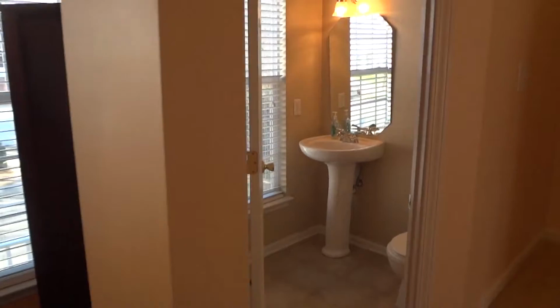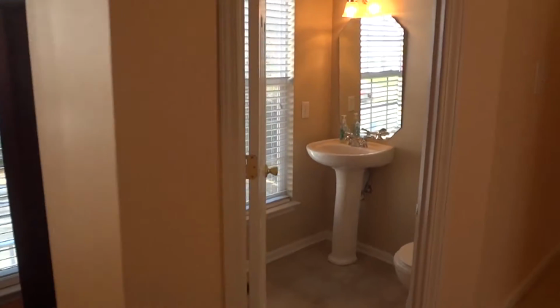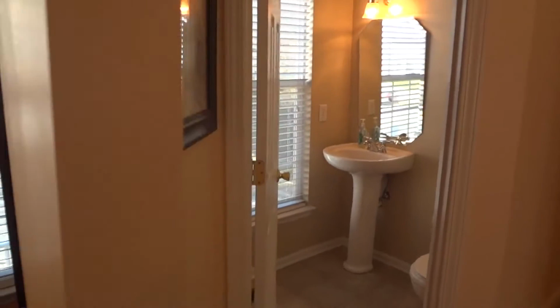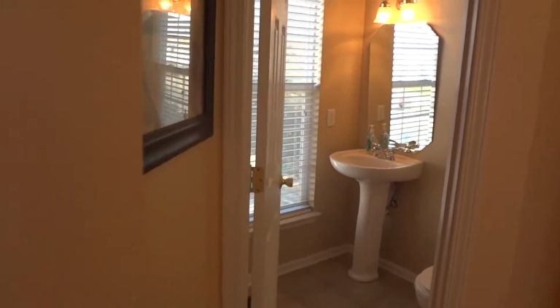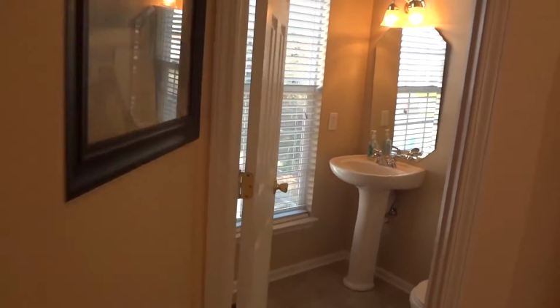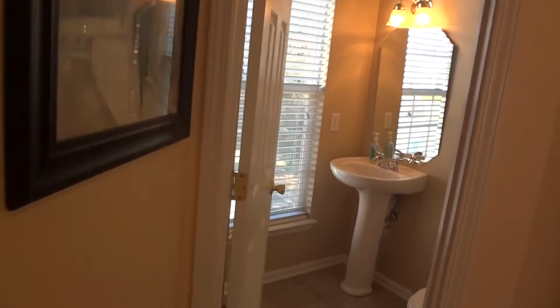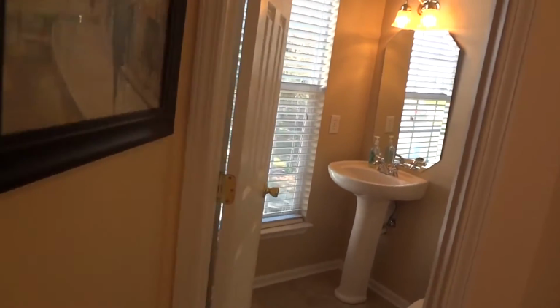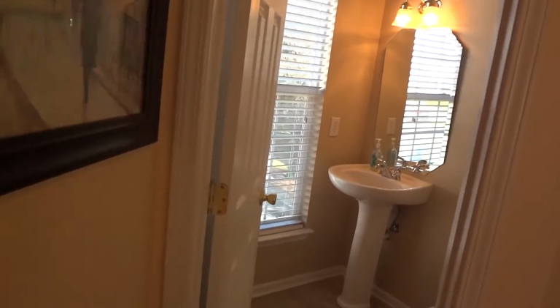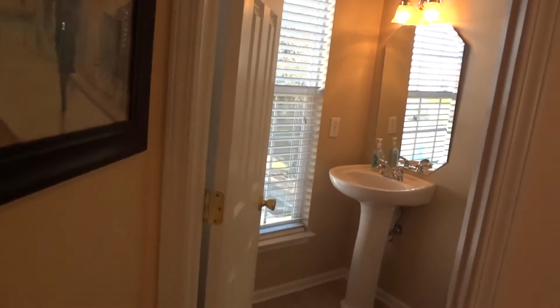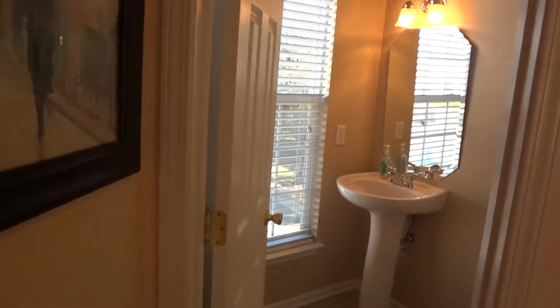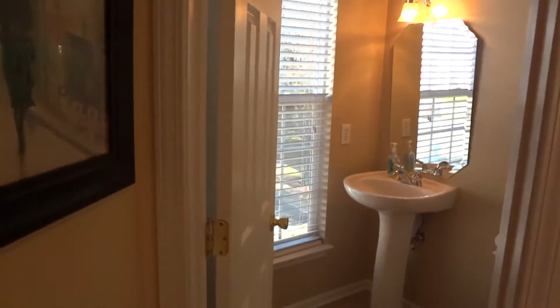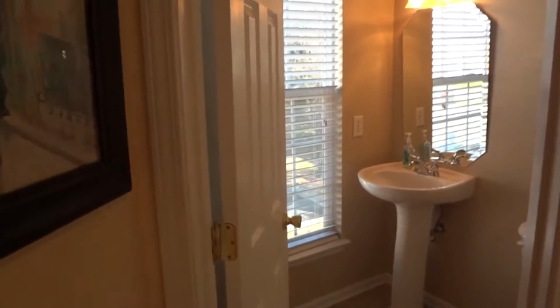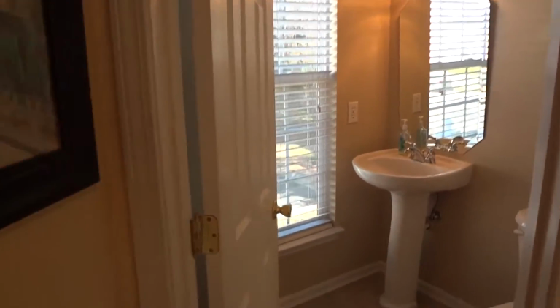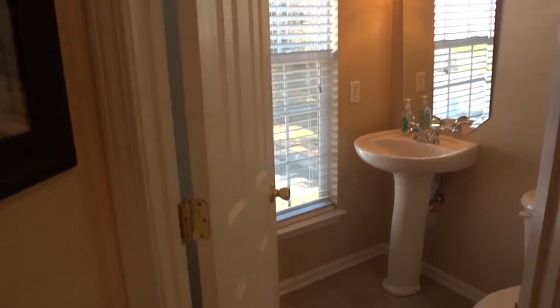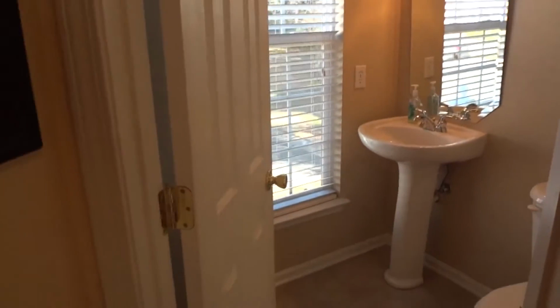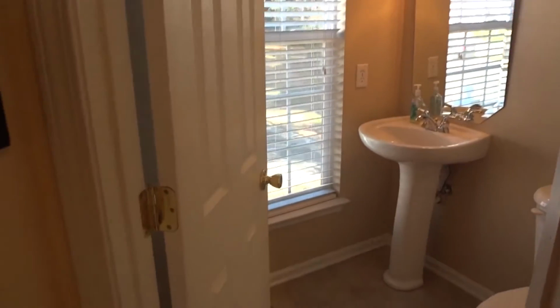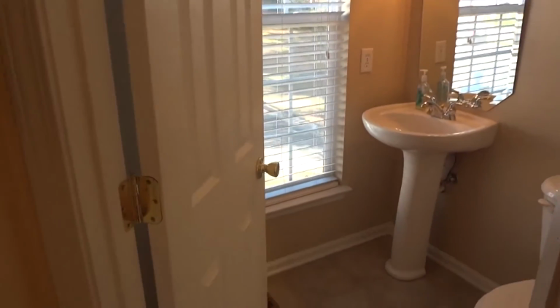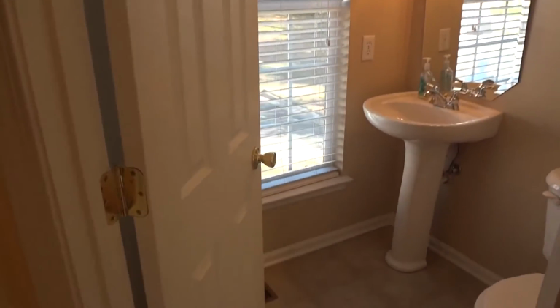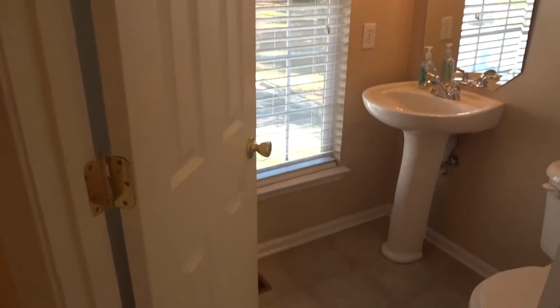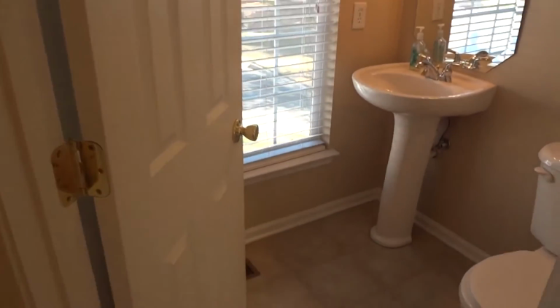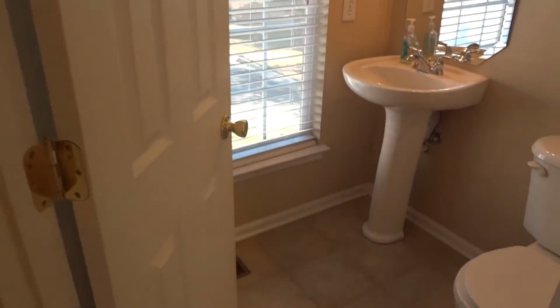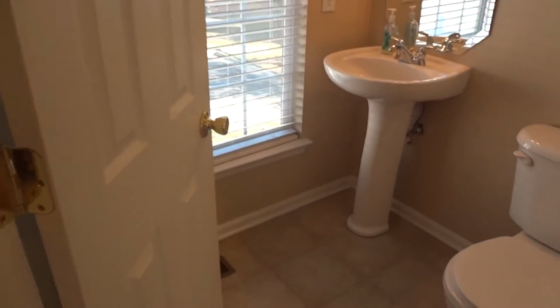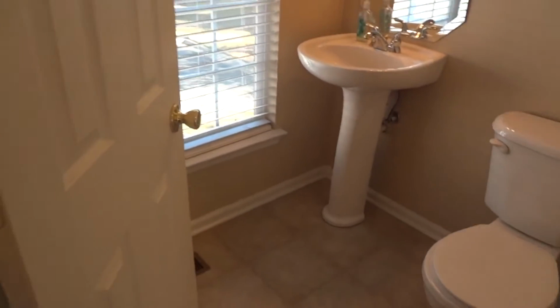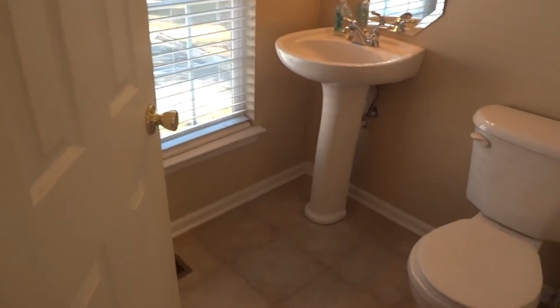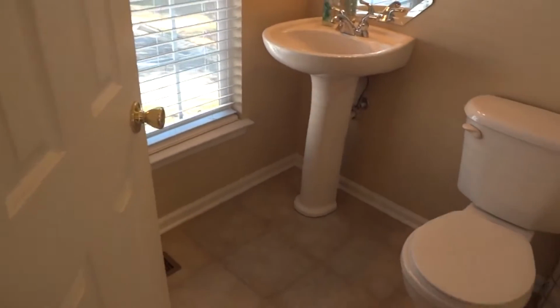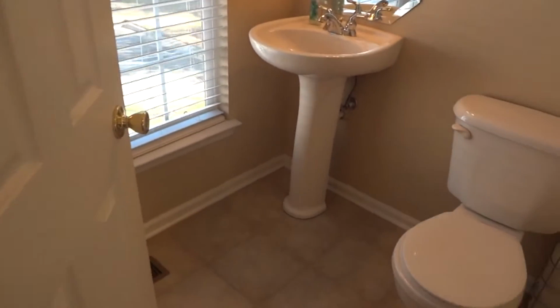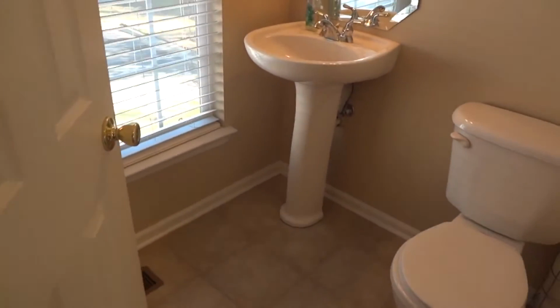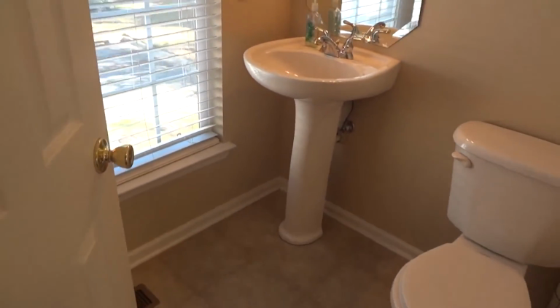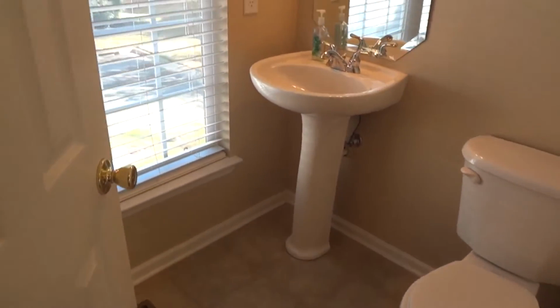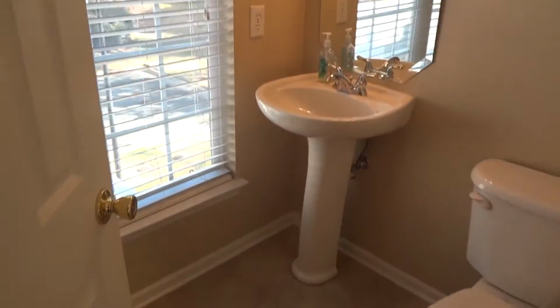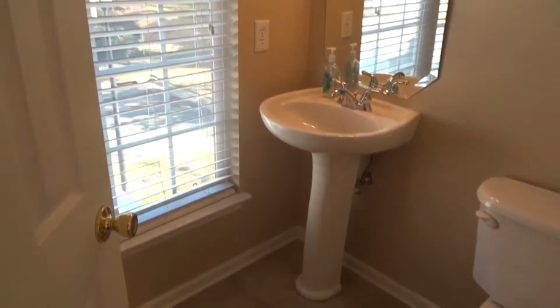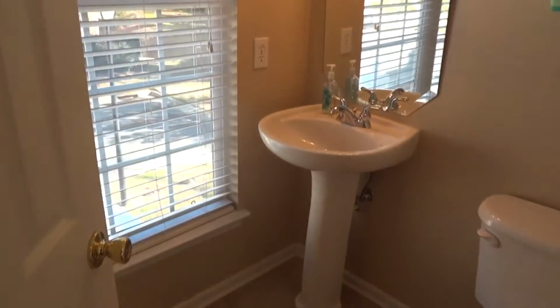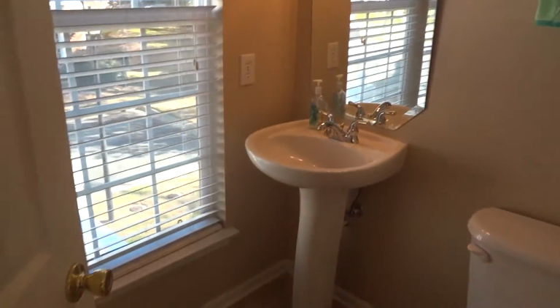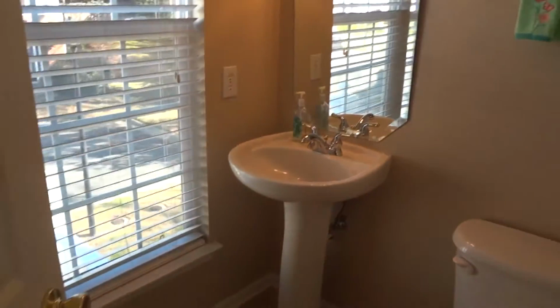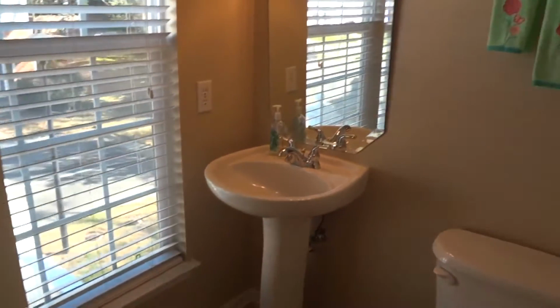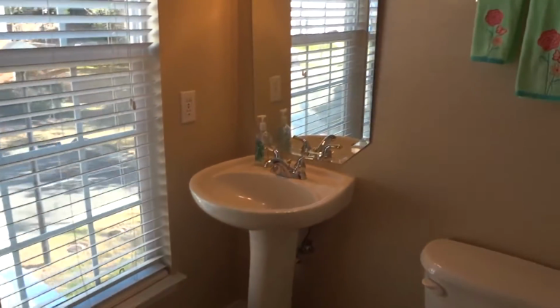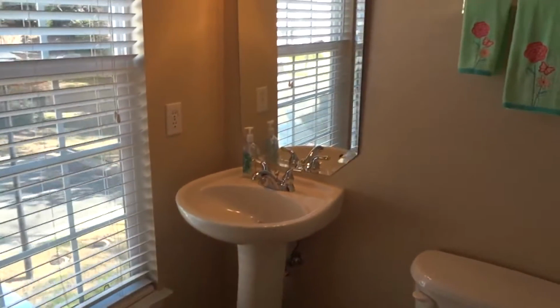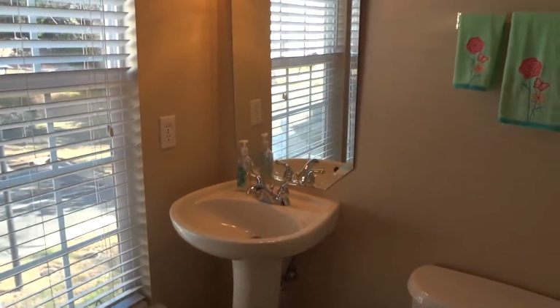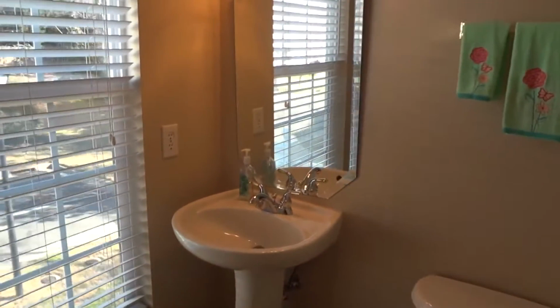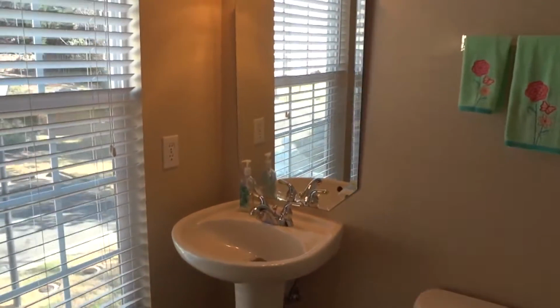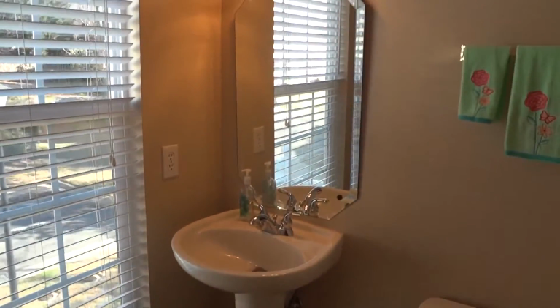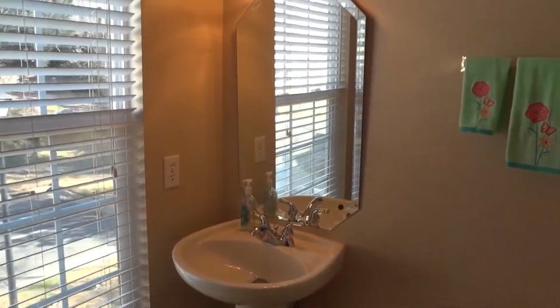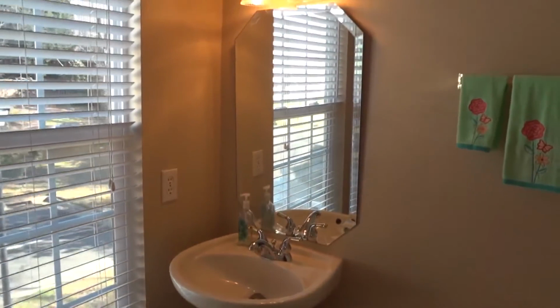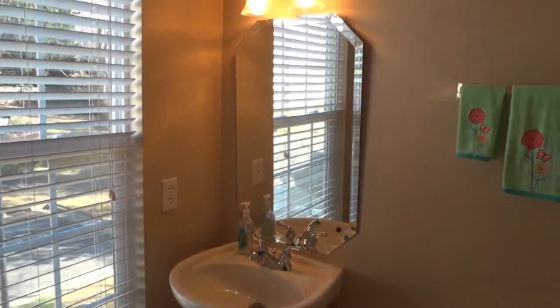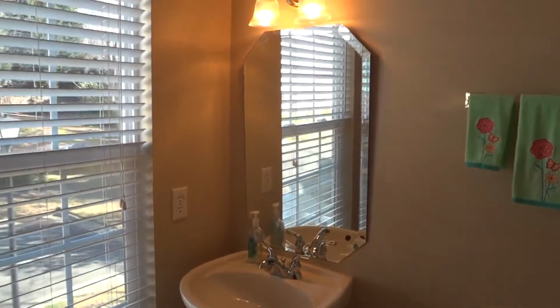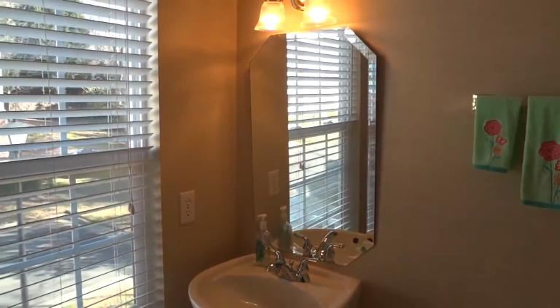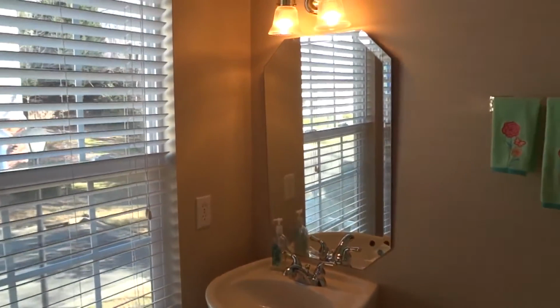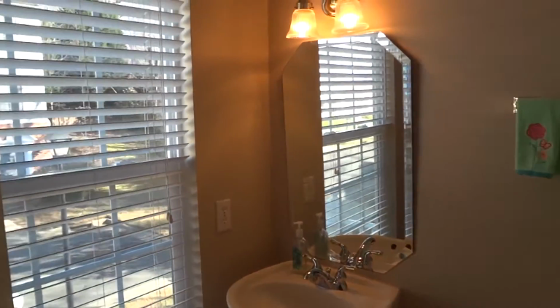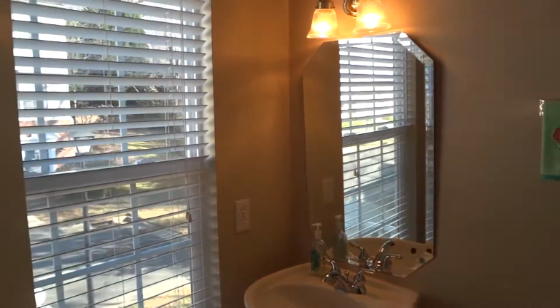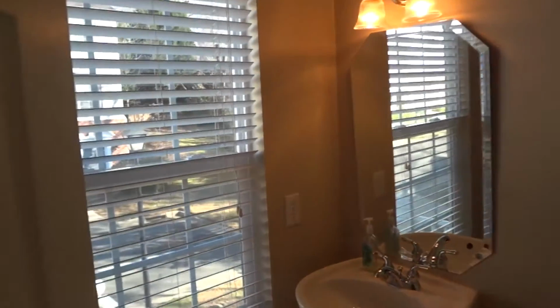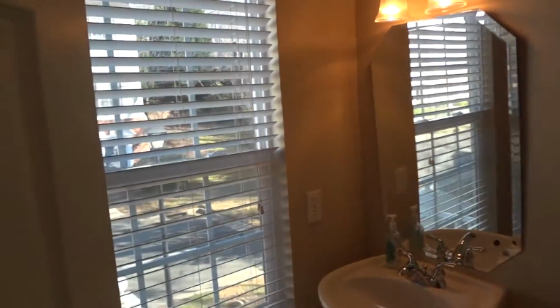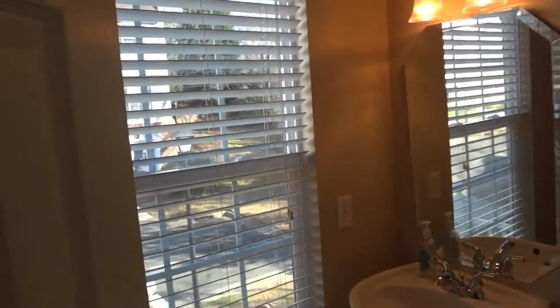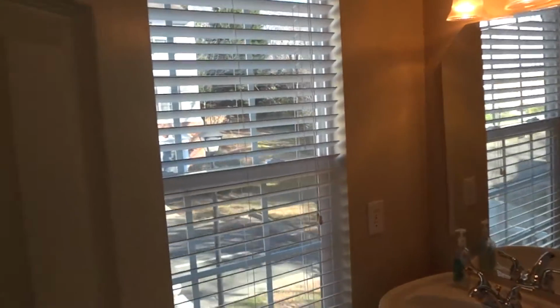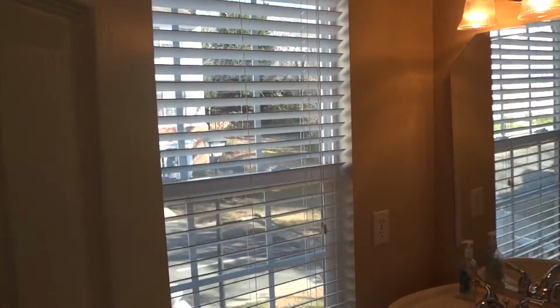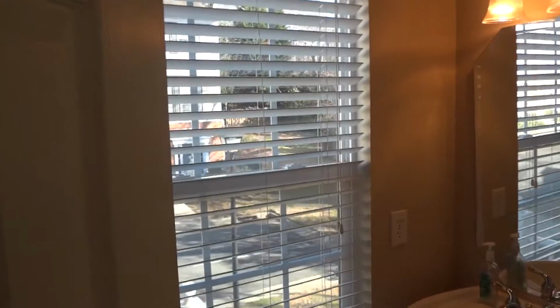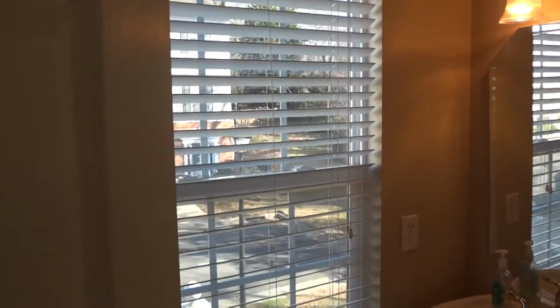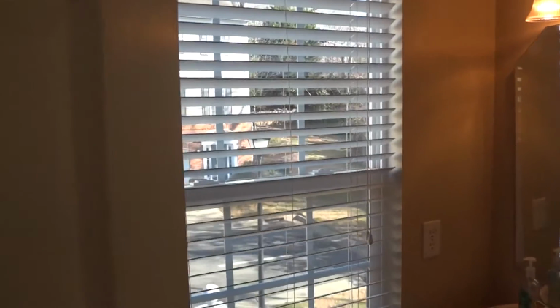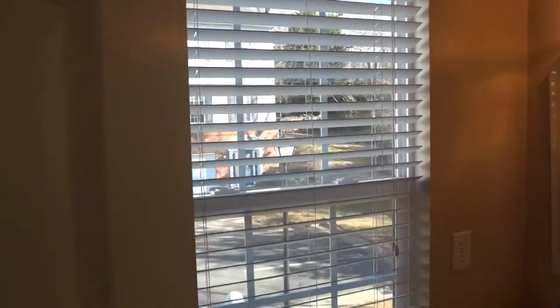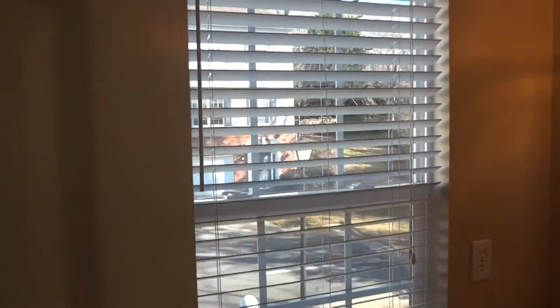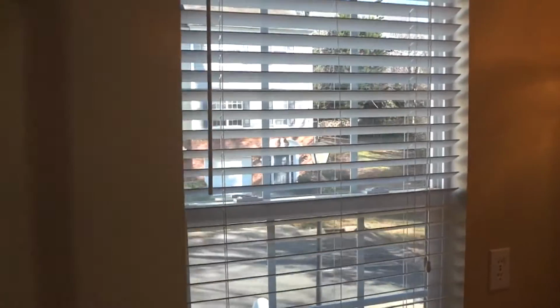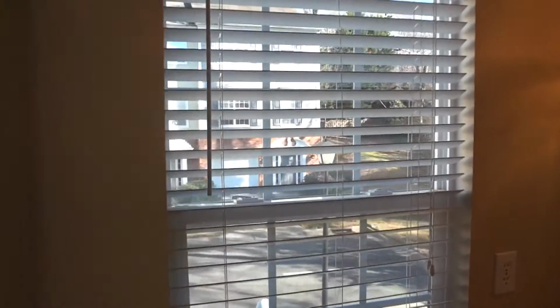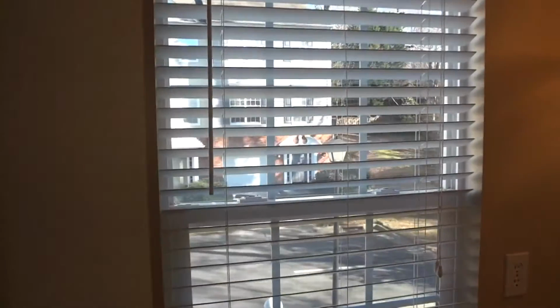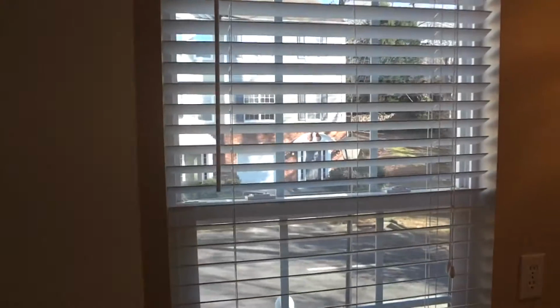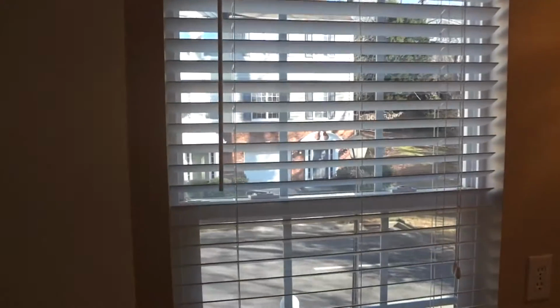And then in here is your main level powder room — again, more great natural light.